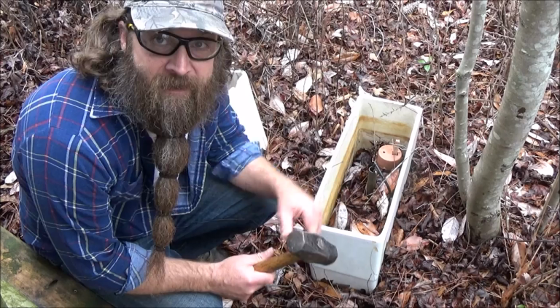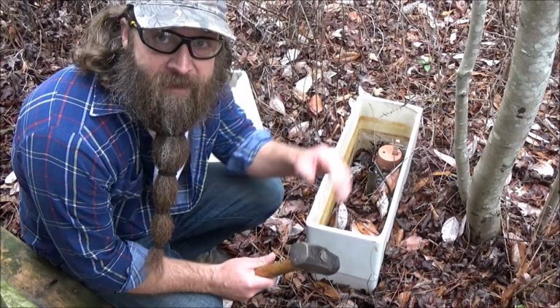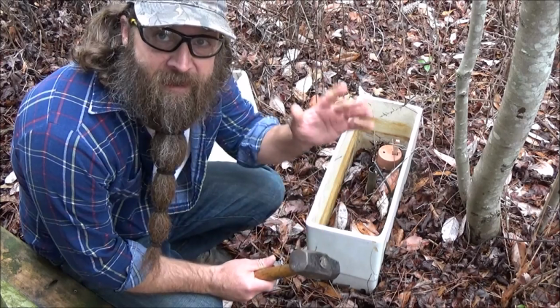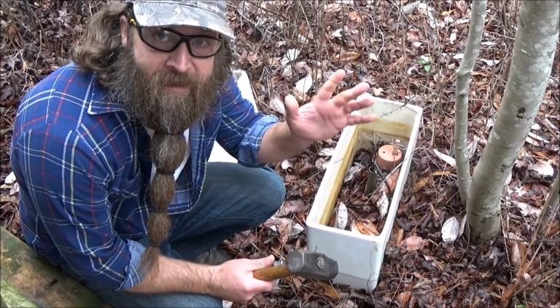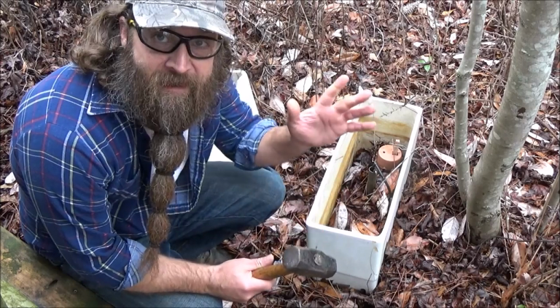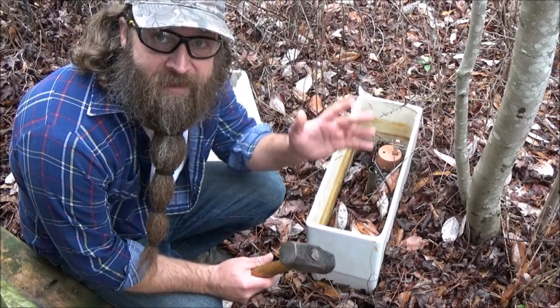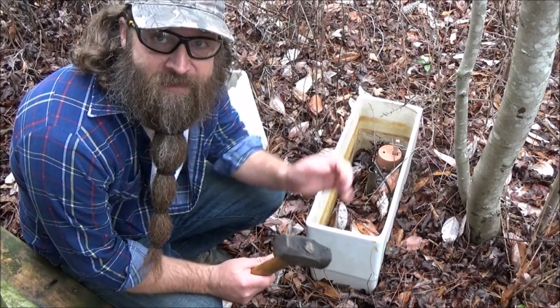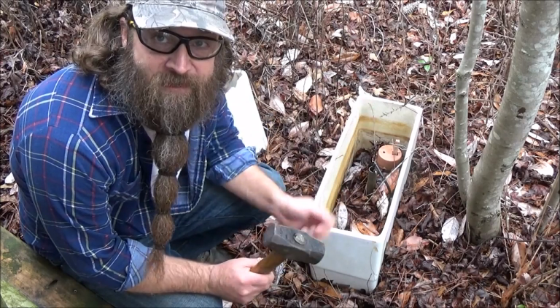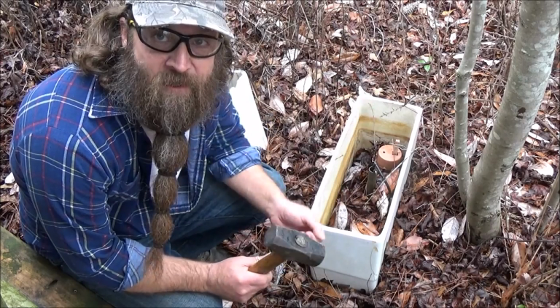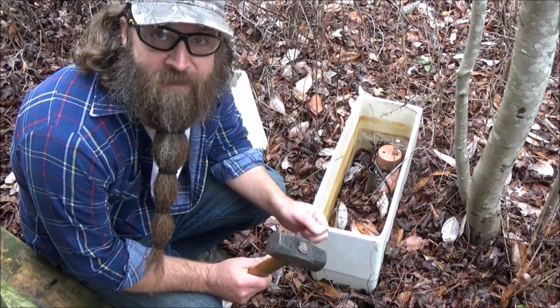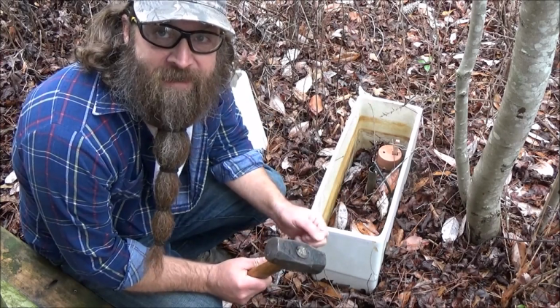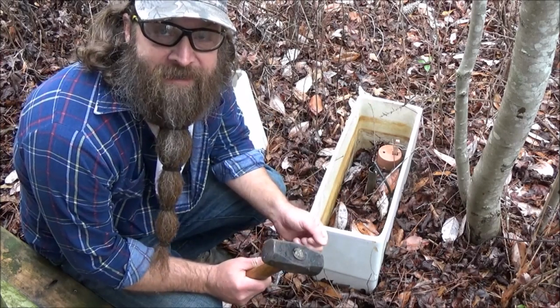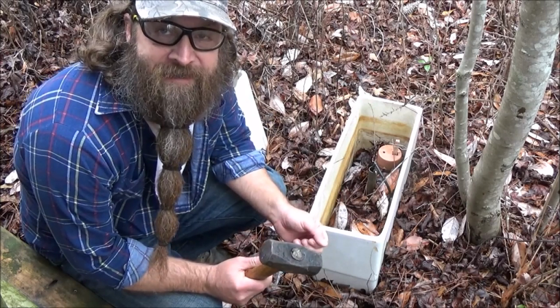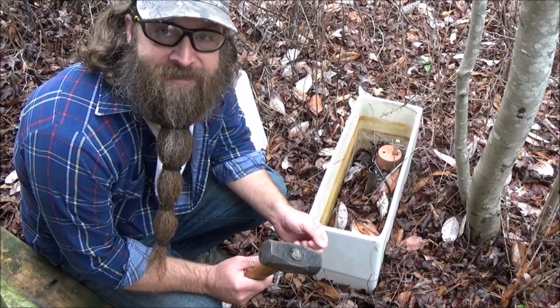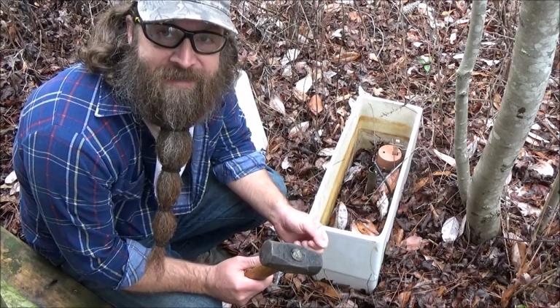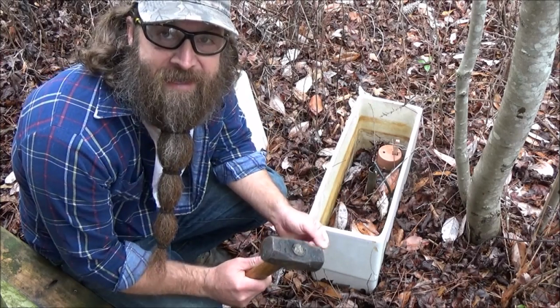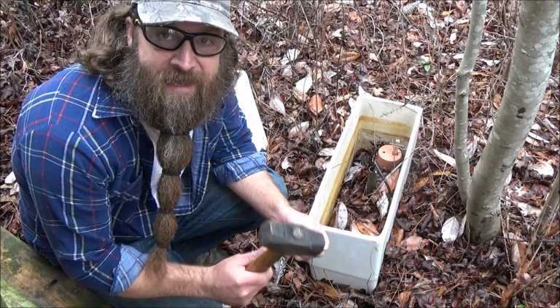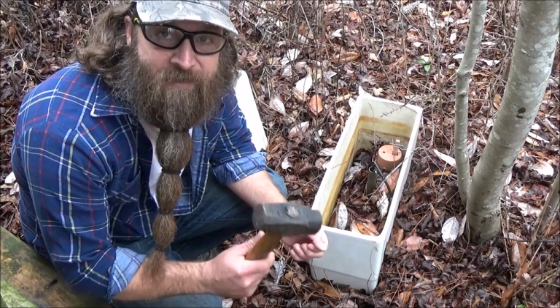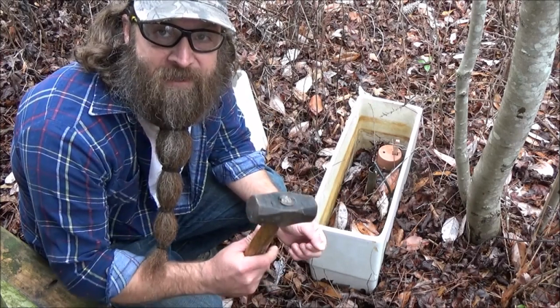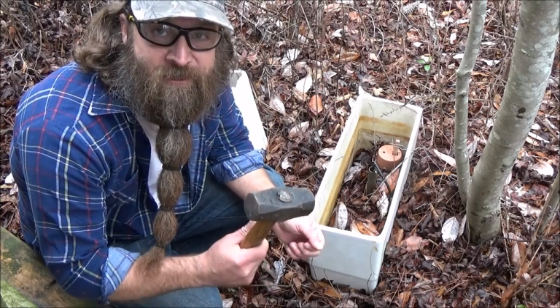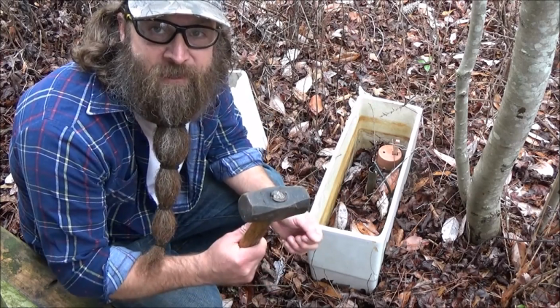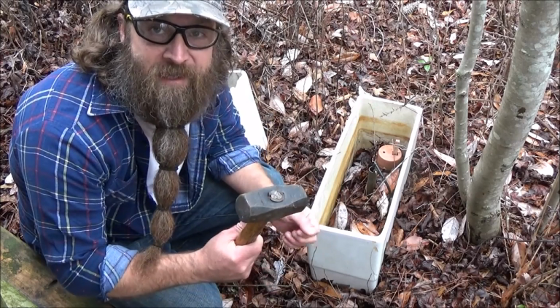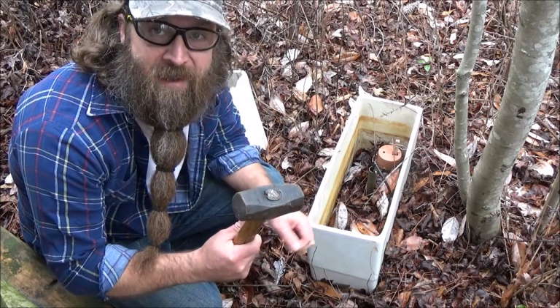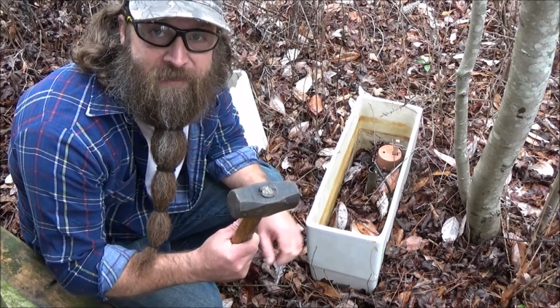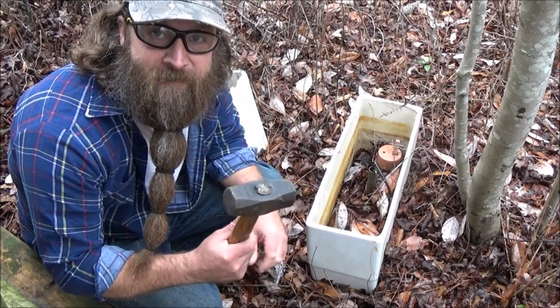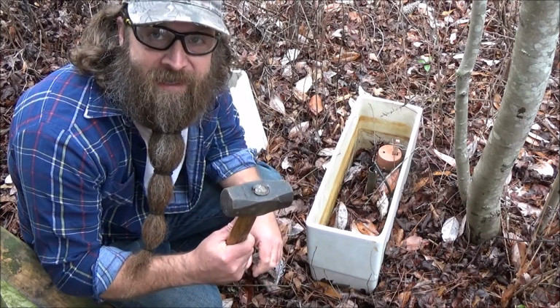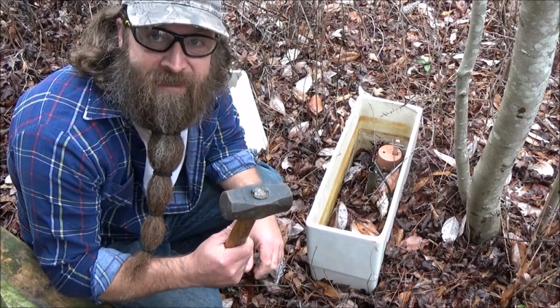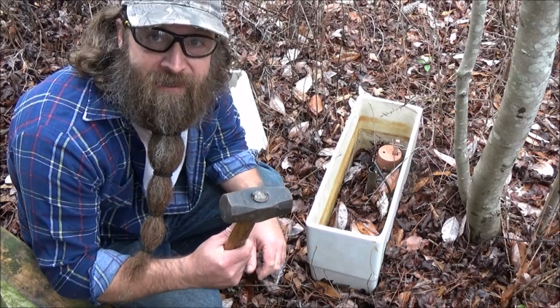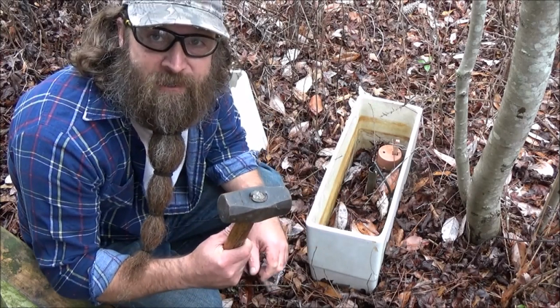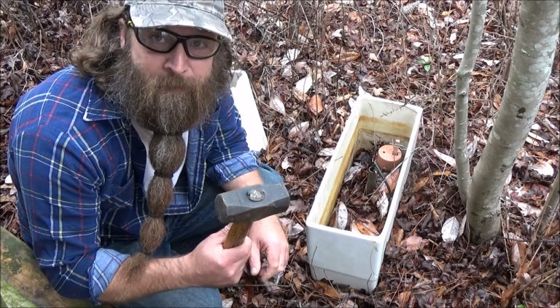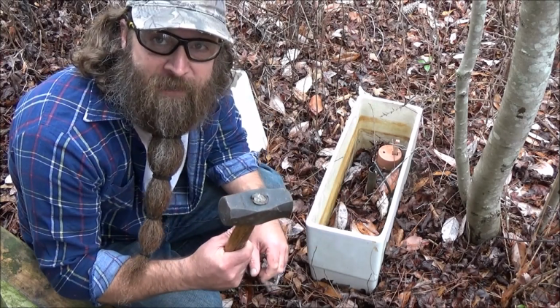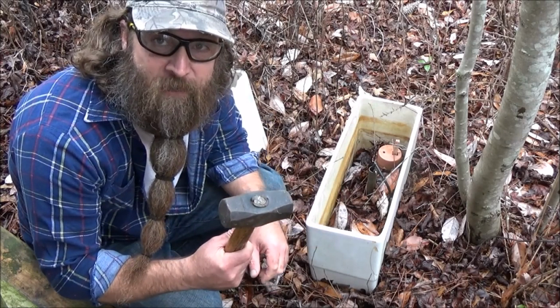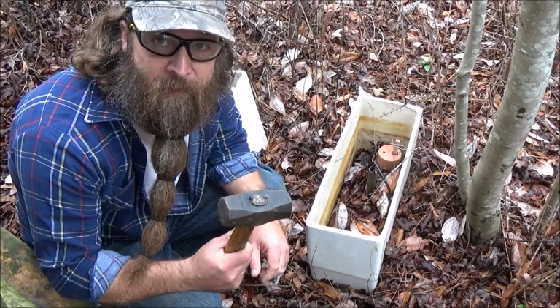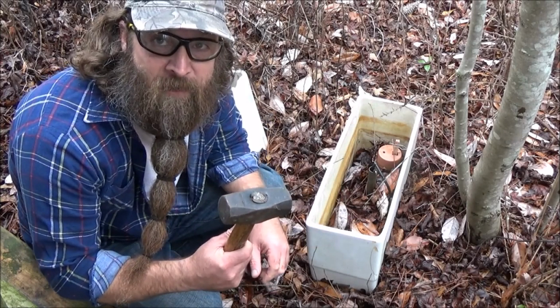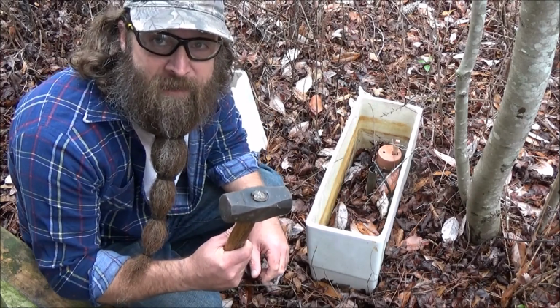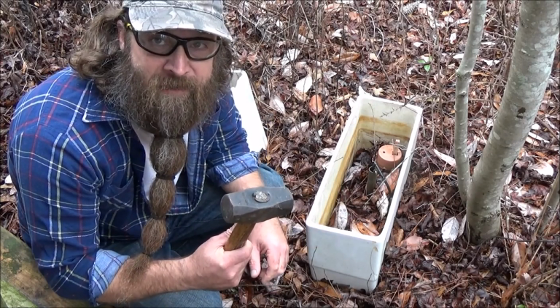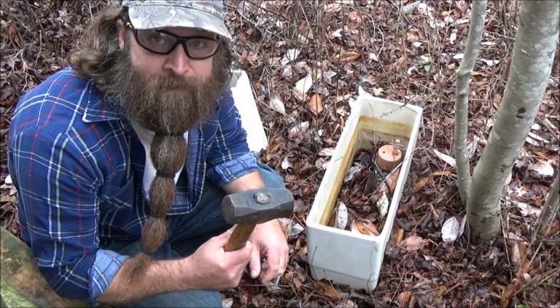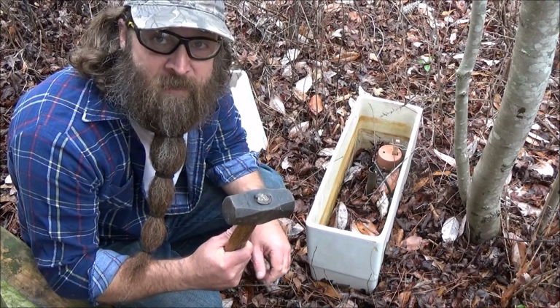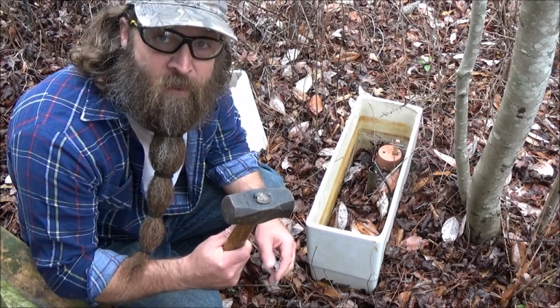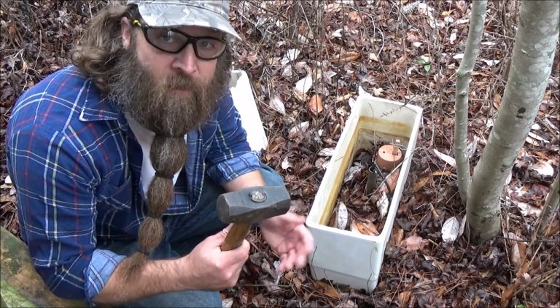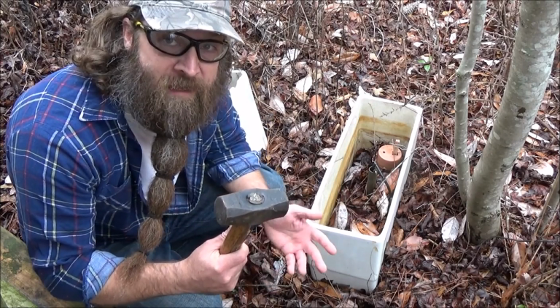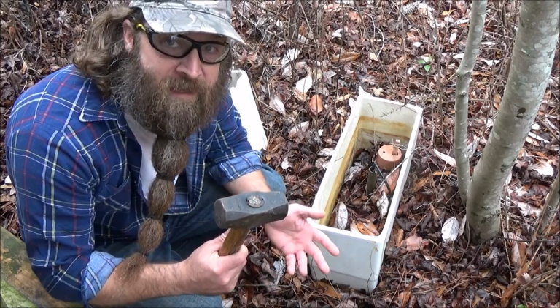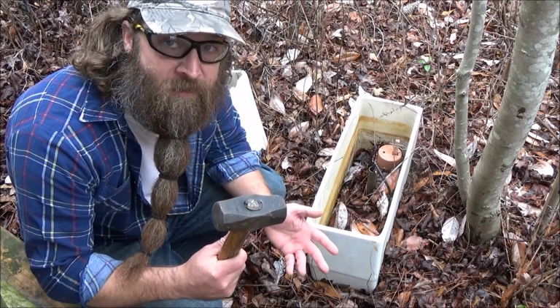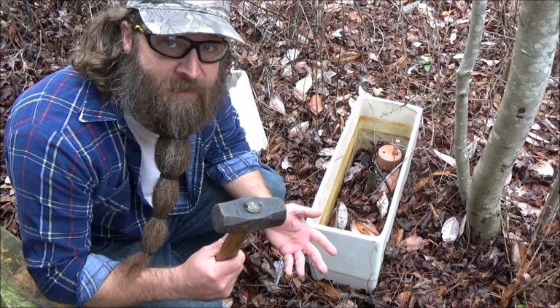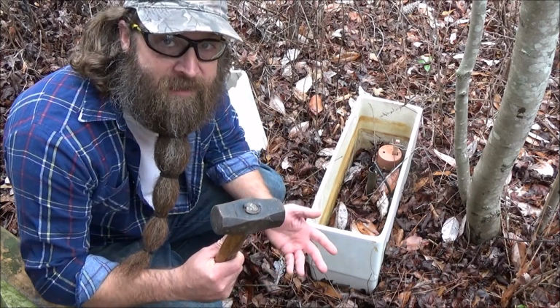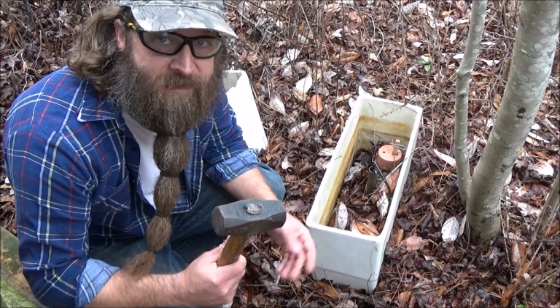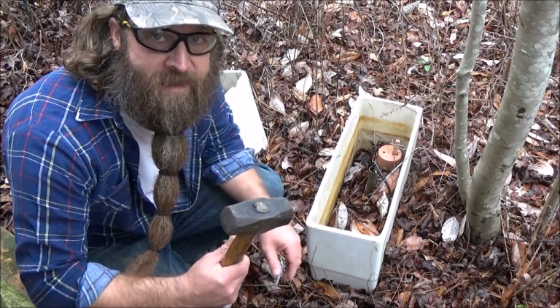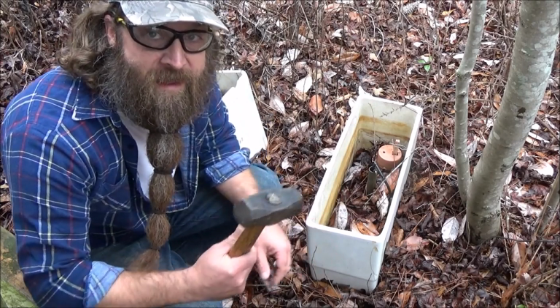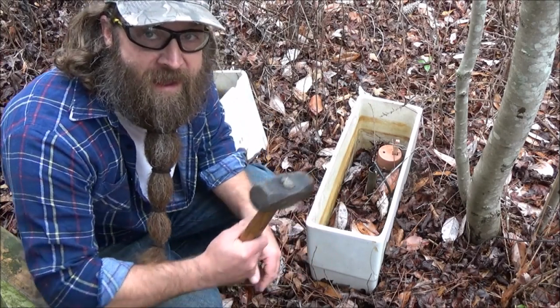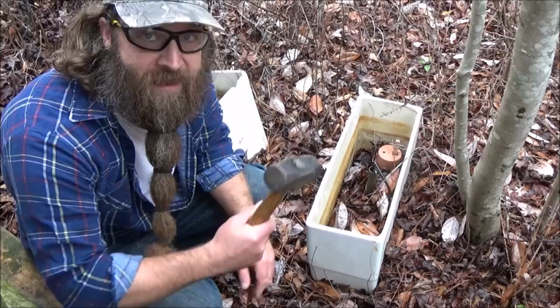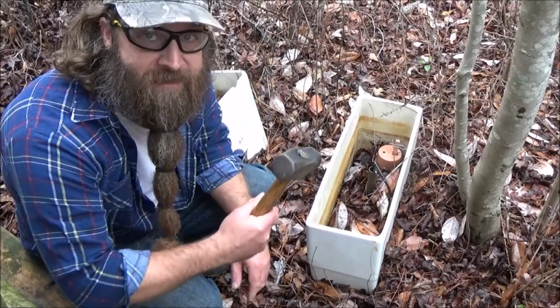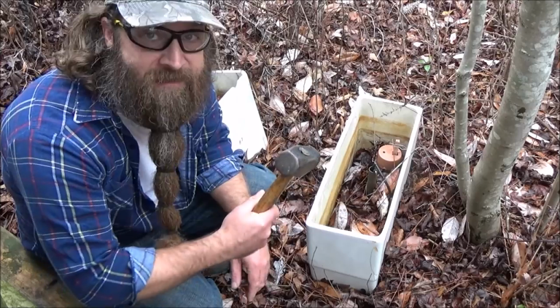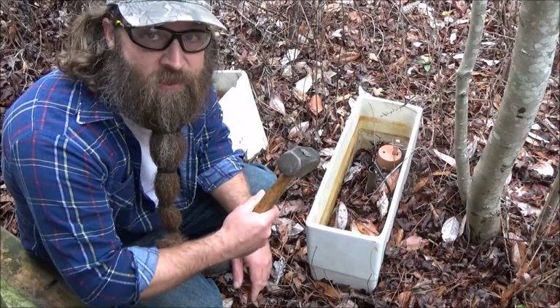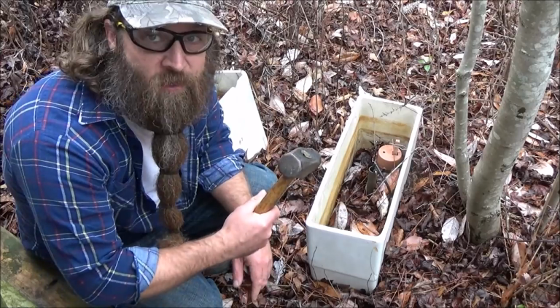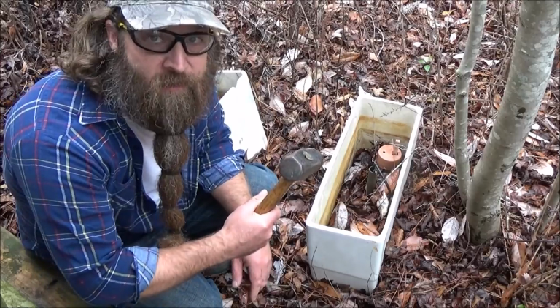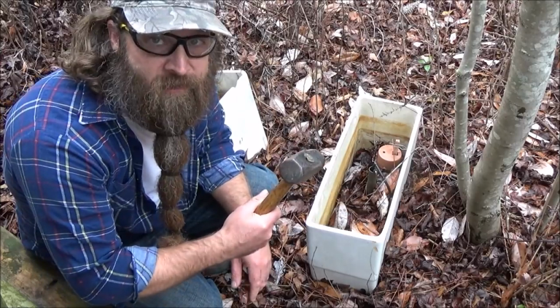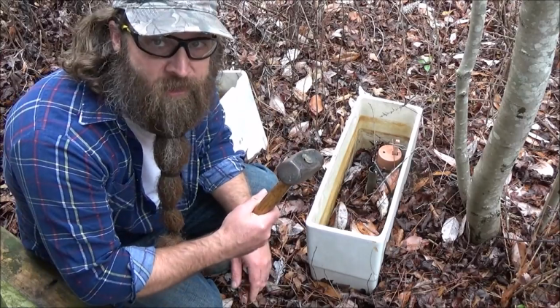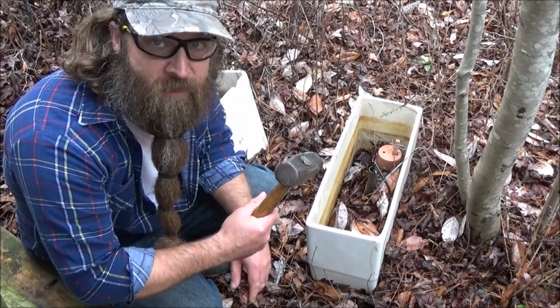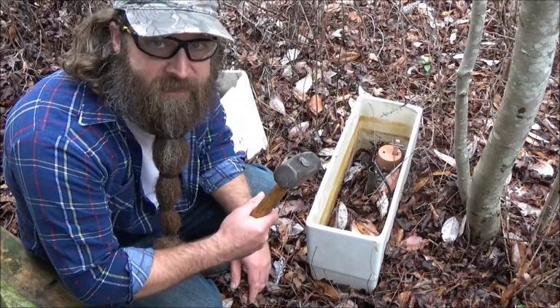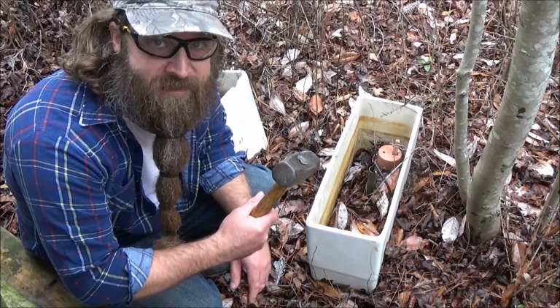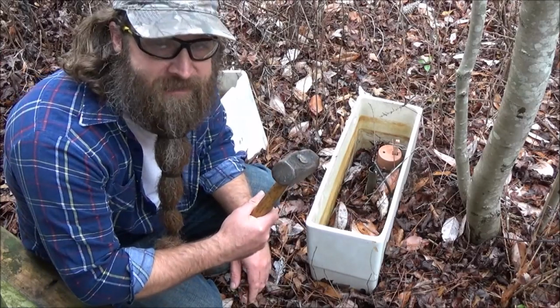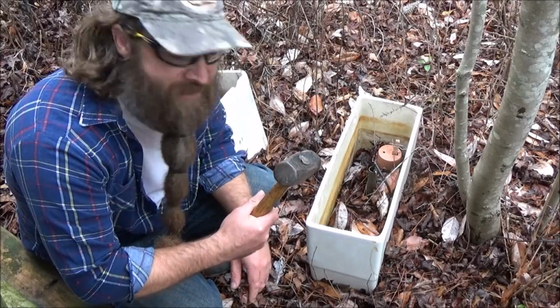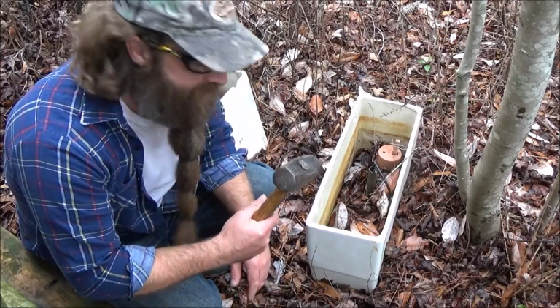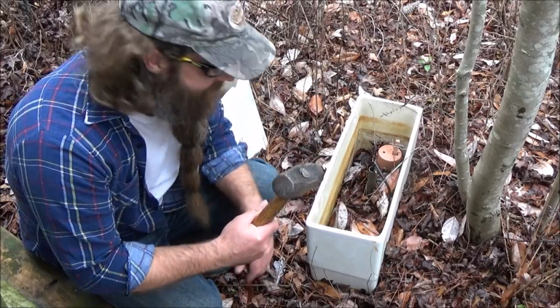Hey, how's it going? Today I'm going to show you how to make a spear point or an arrowhead out of these old toilet tanks.